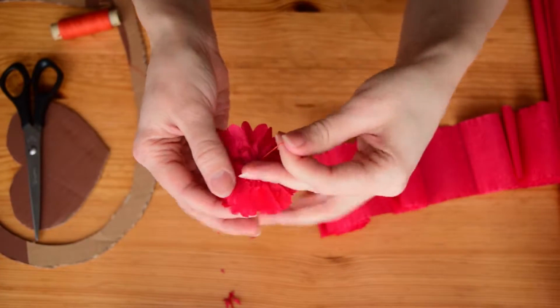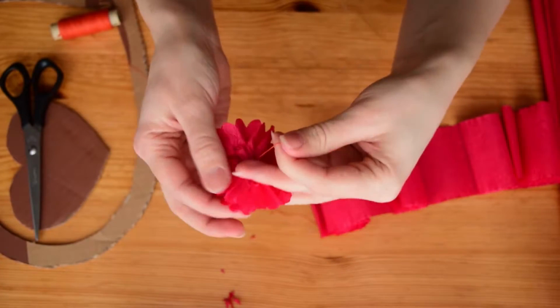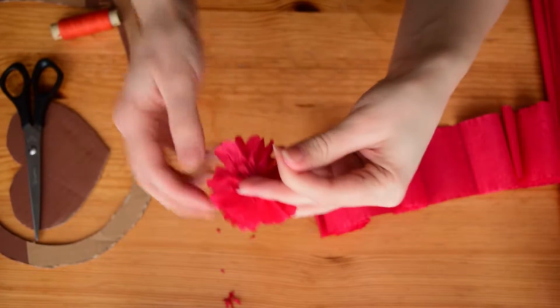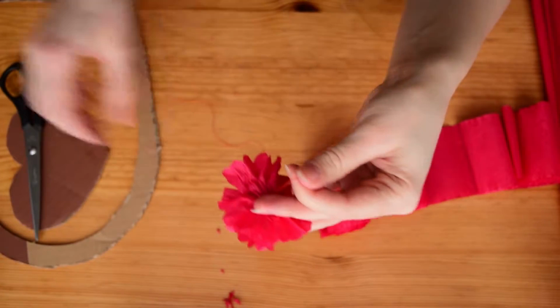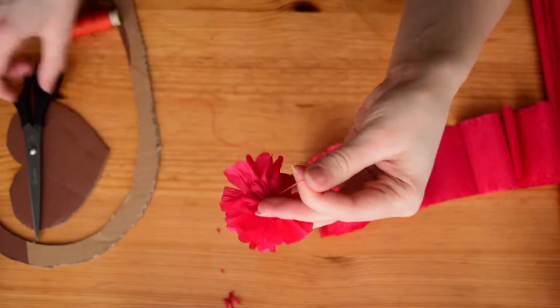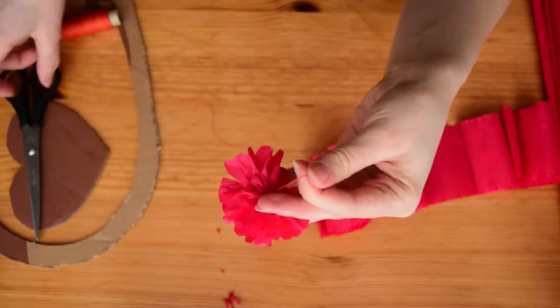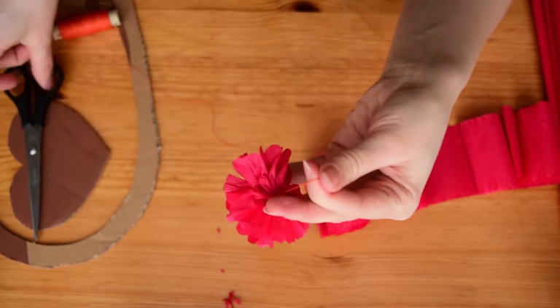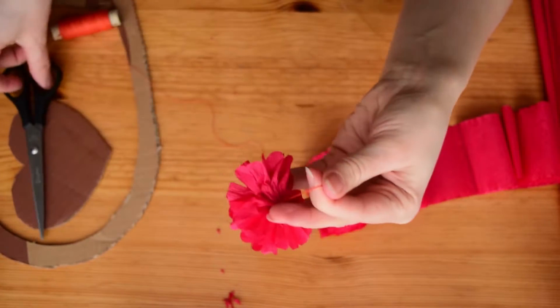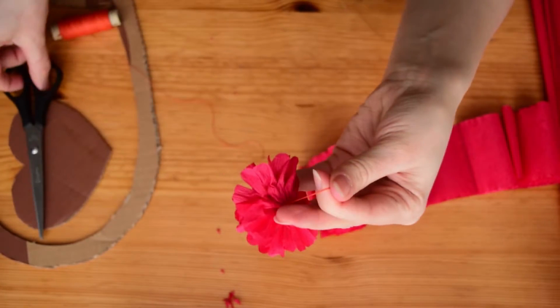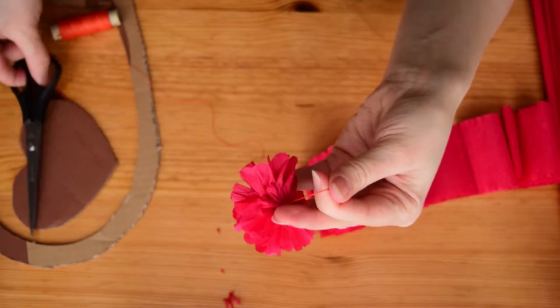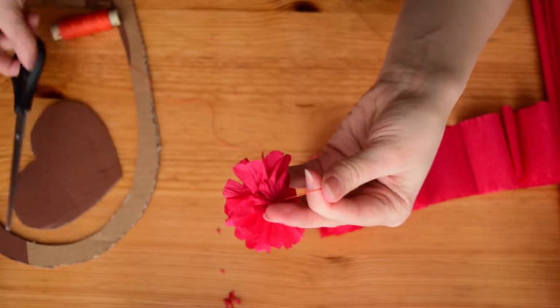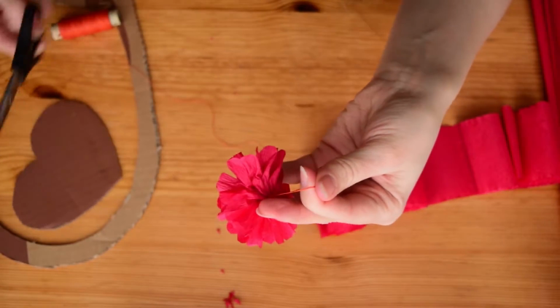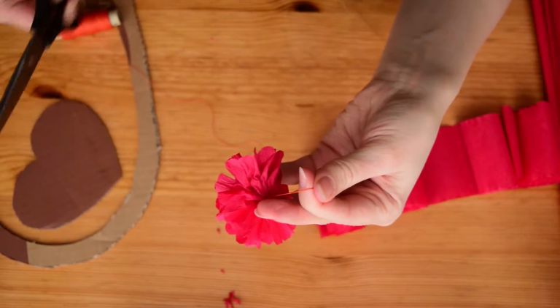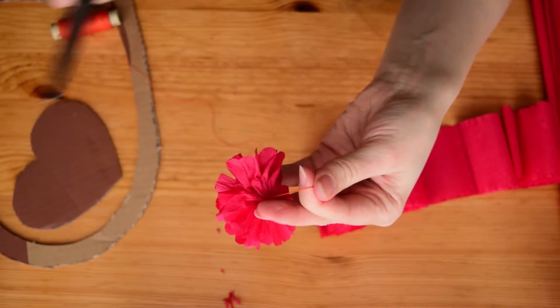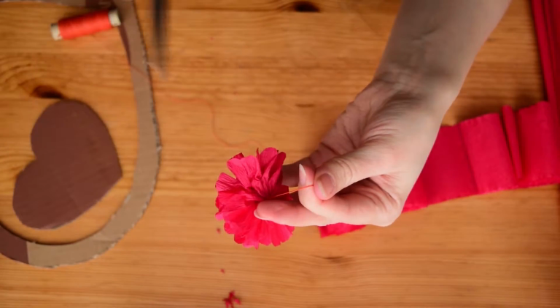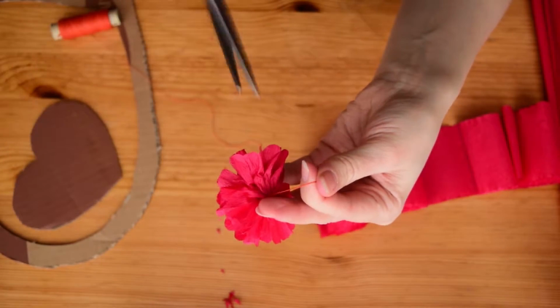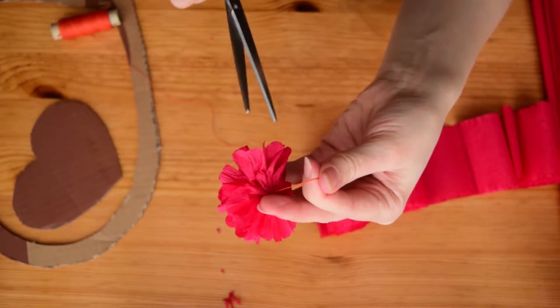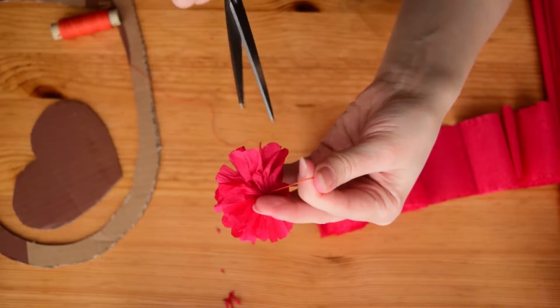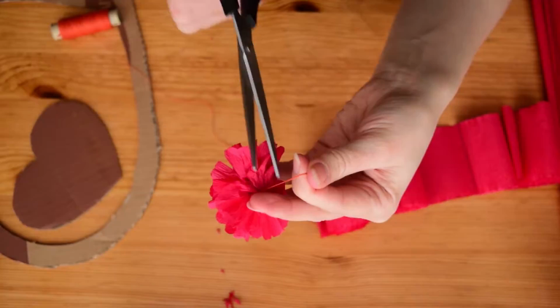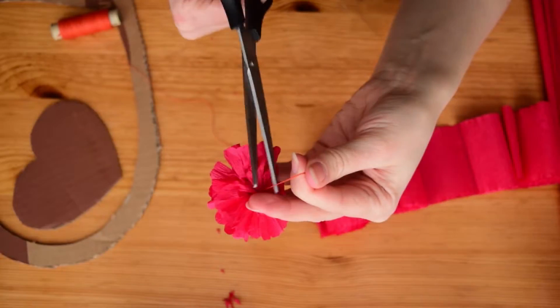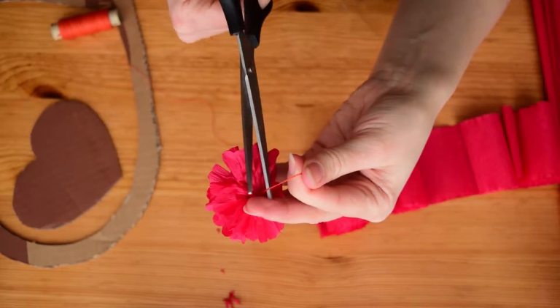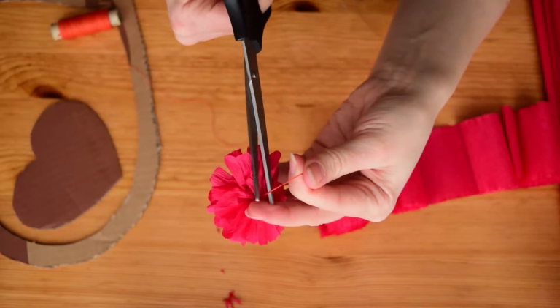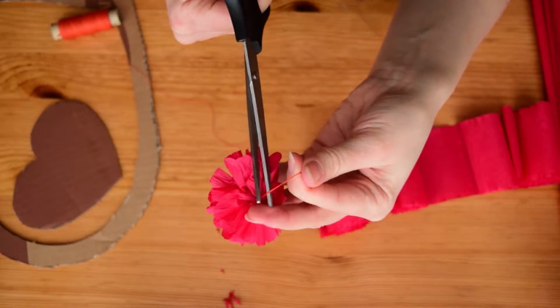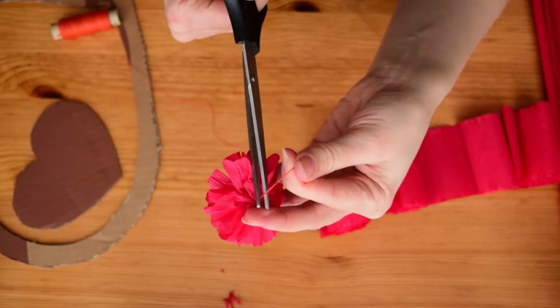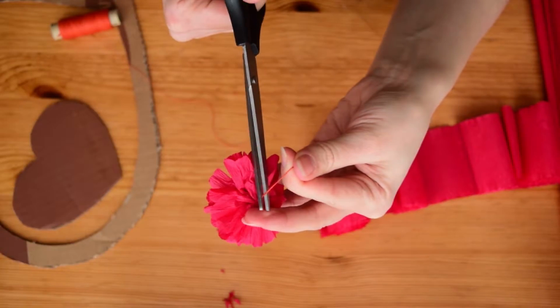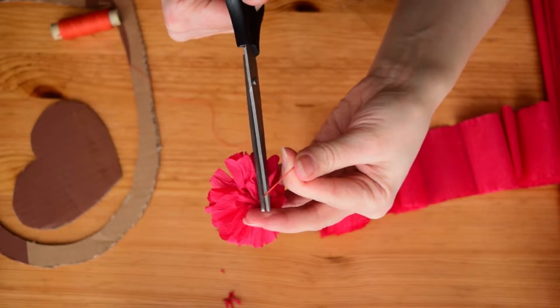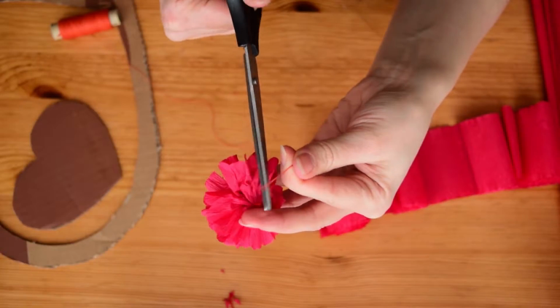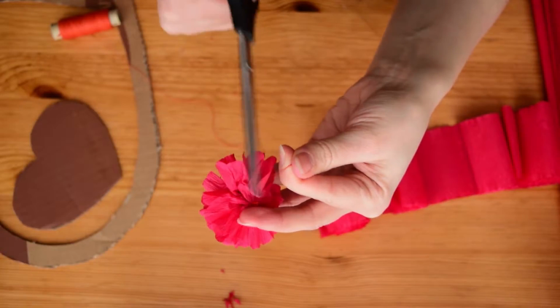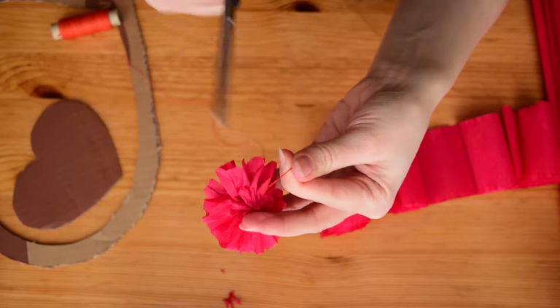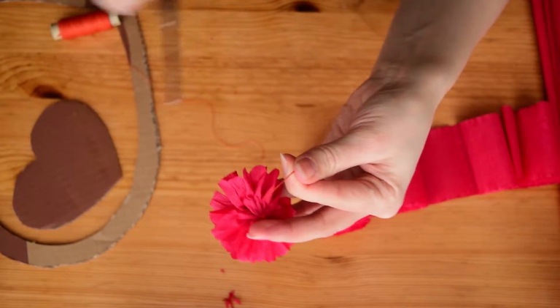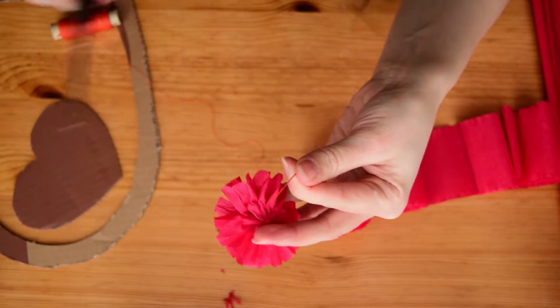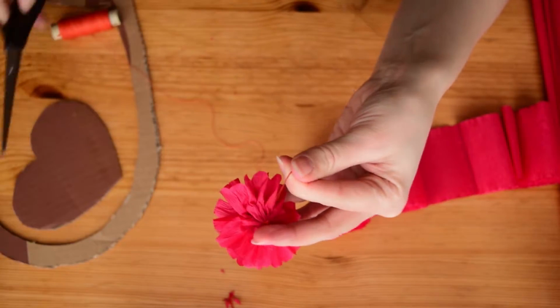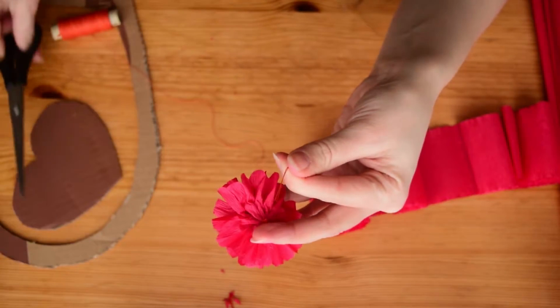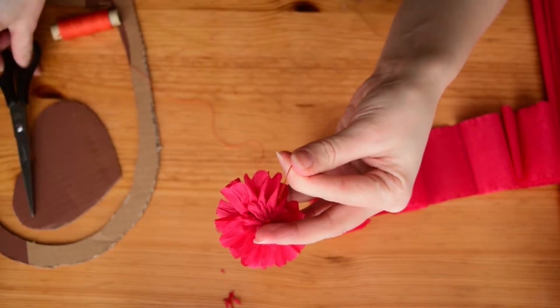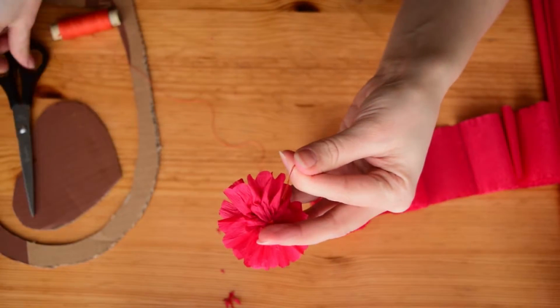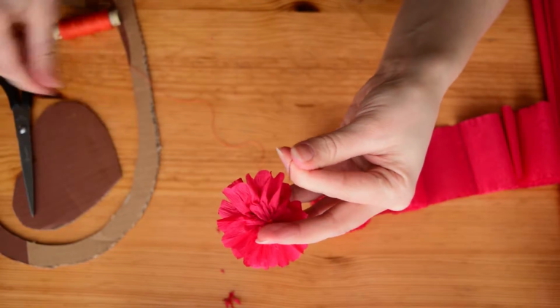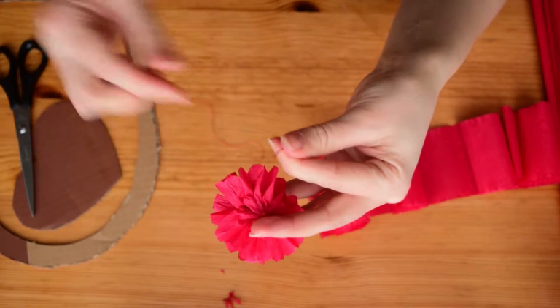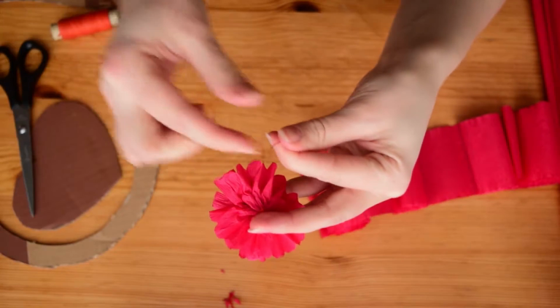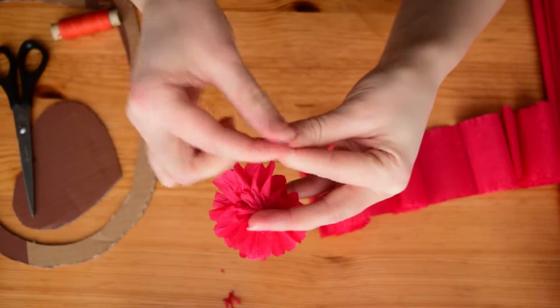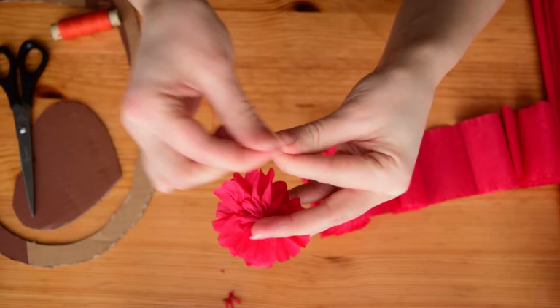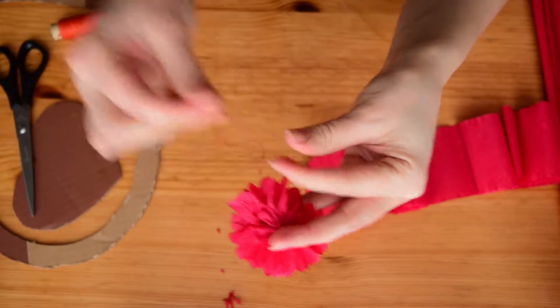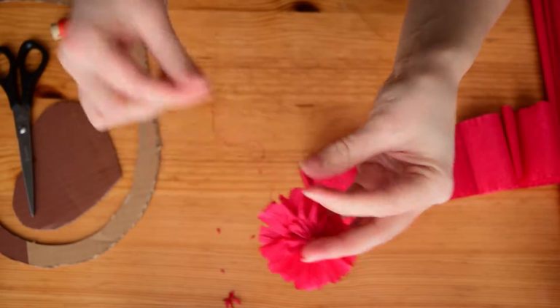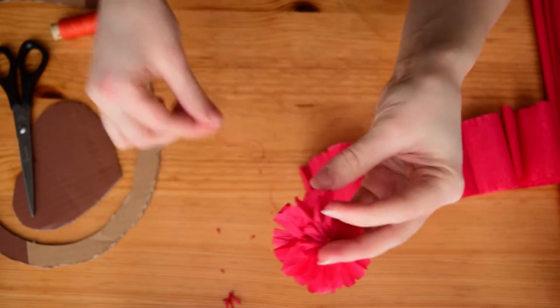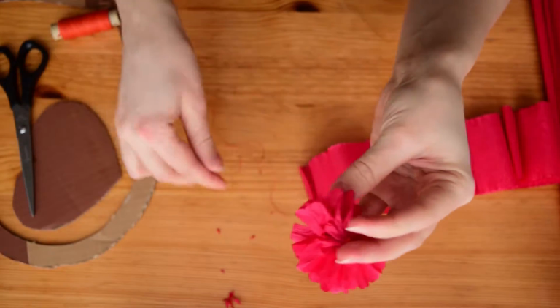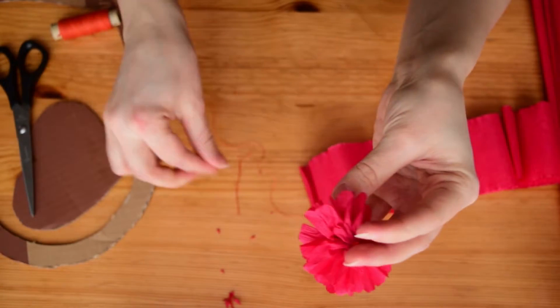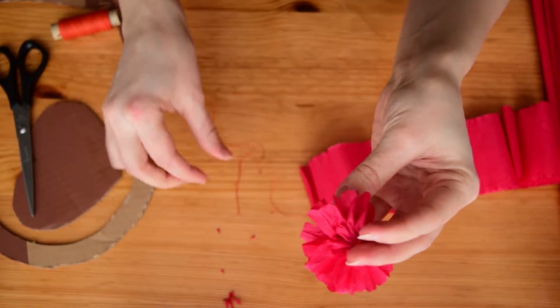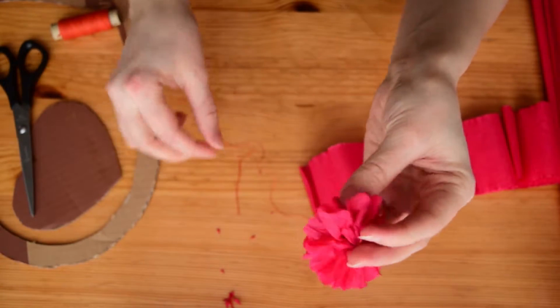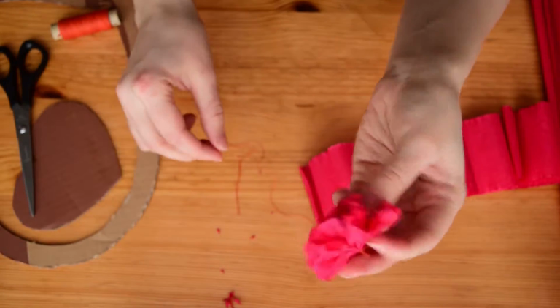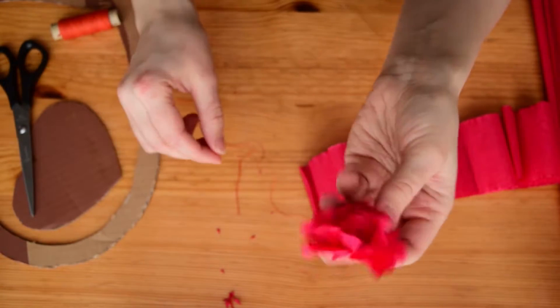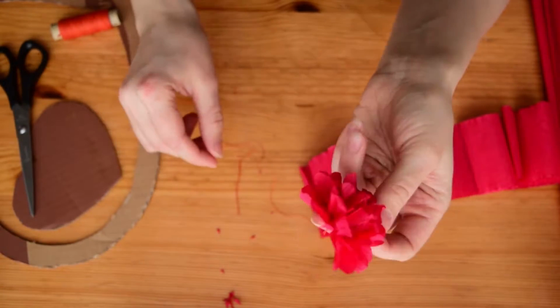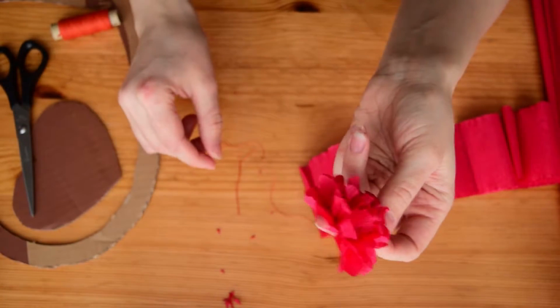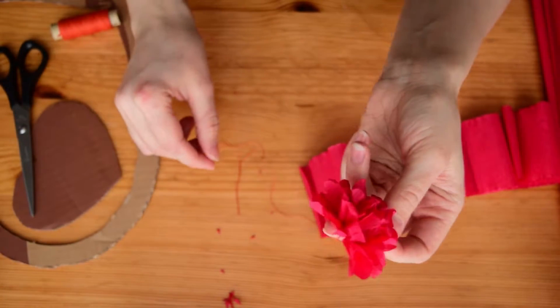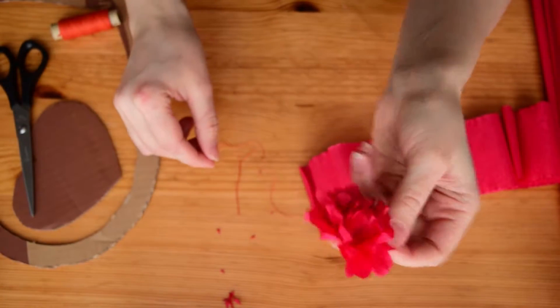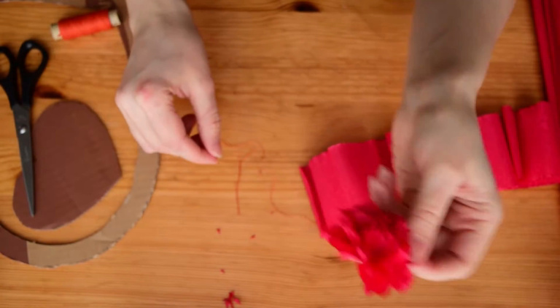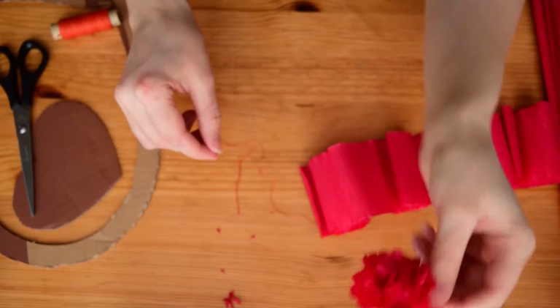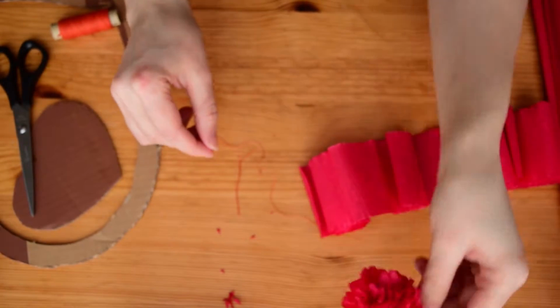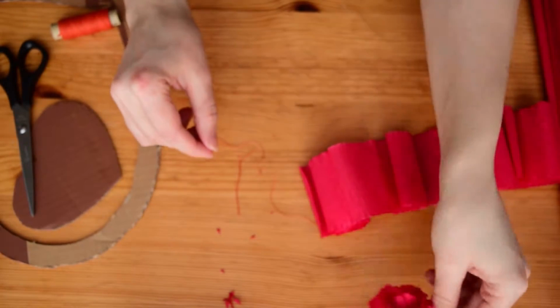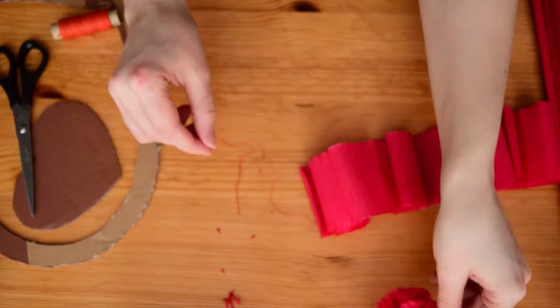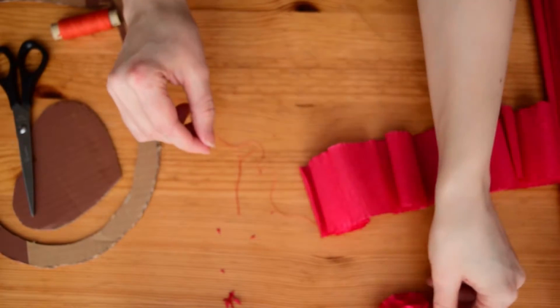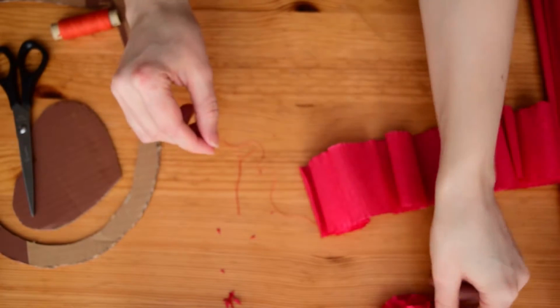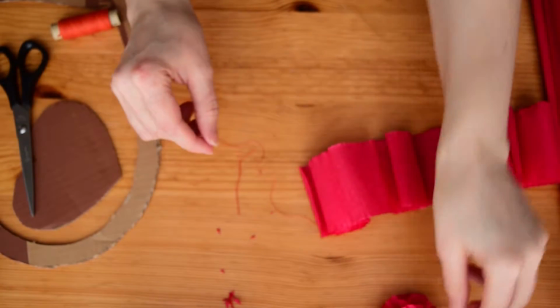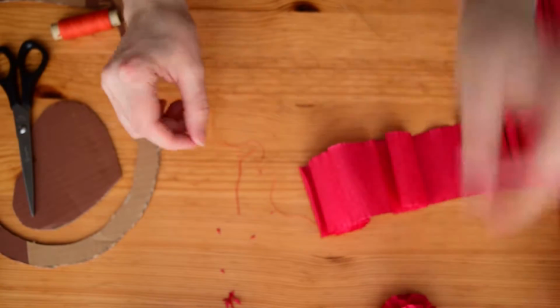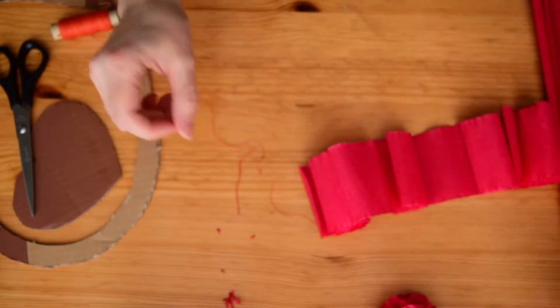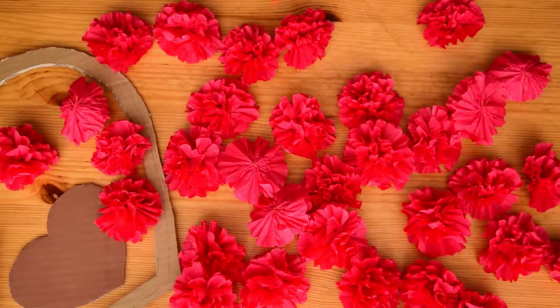Cut off excess thread. And repeat all over until you have enough flowers for your decor.